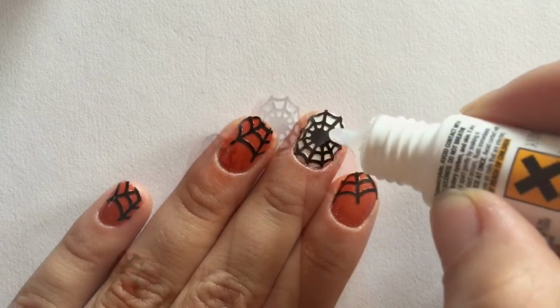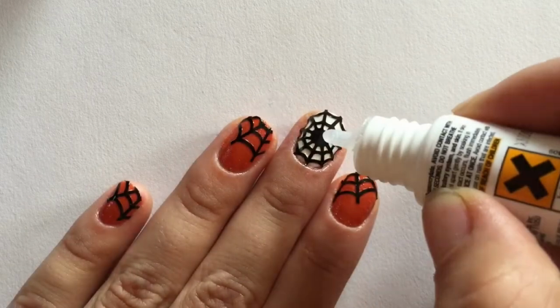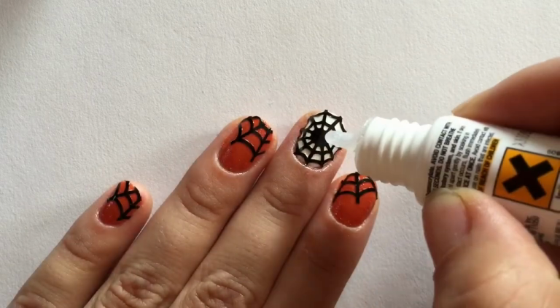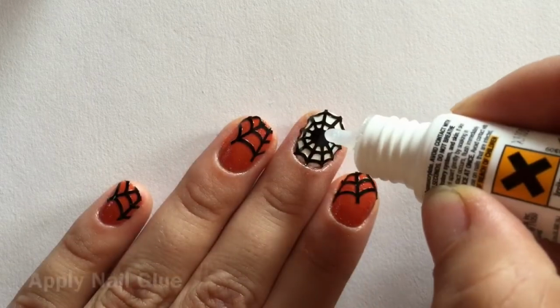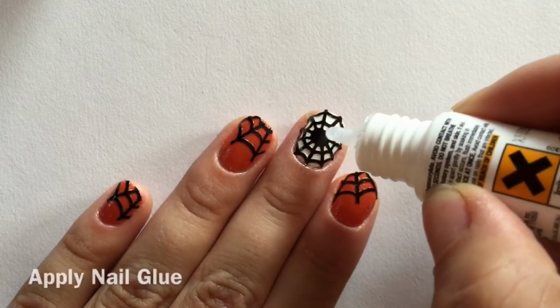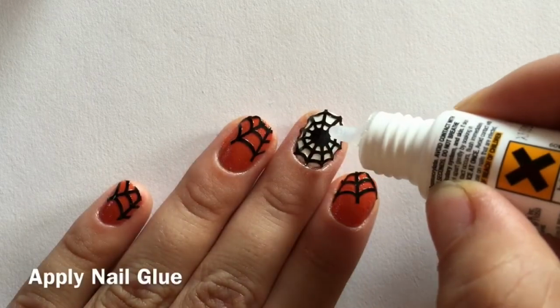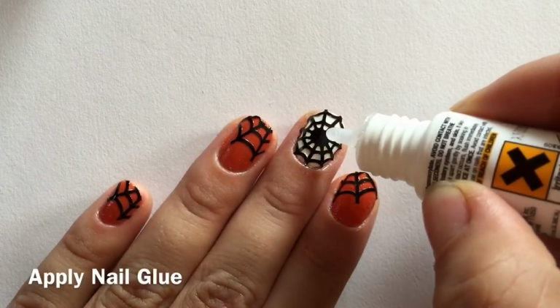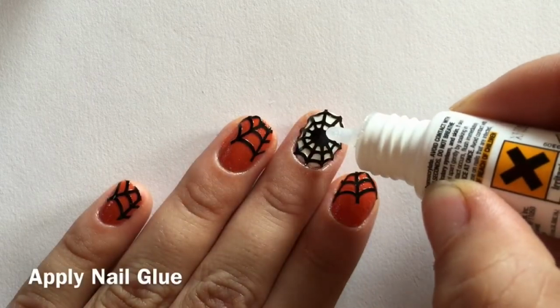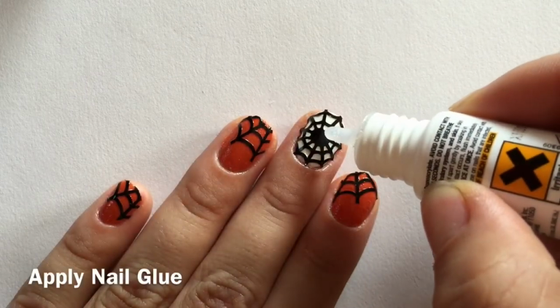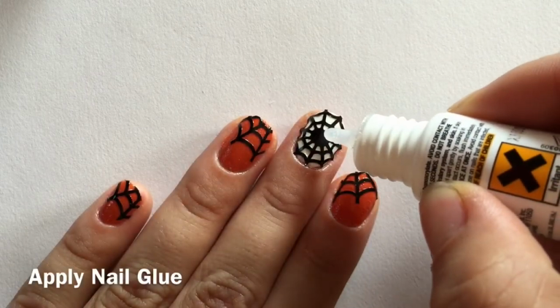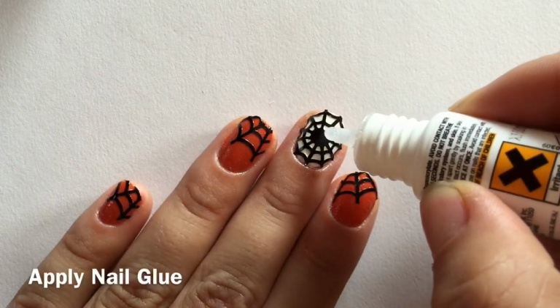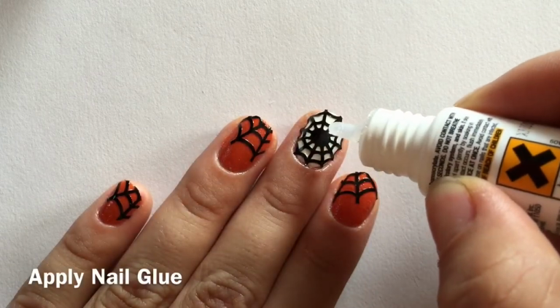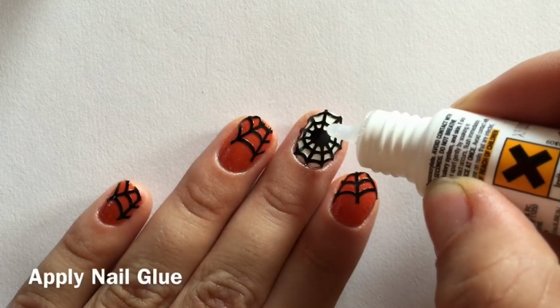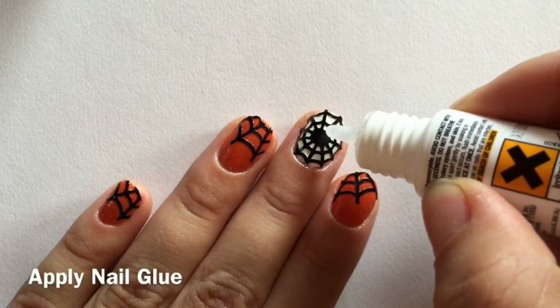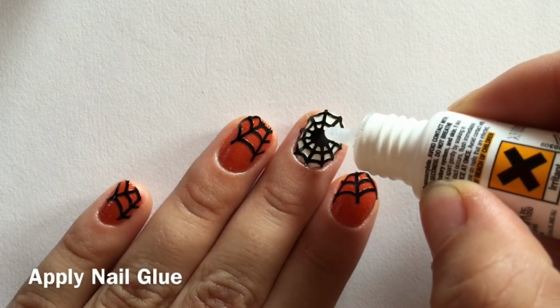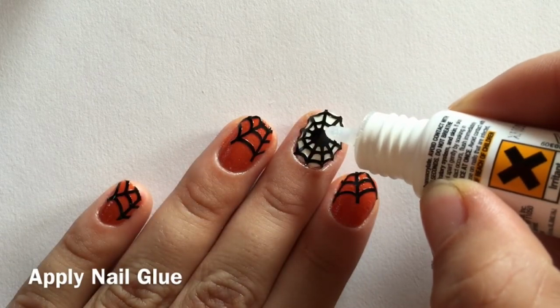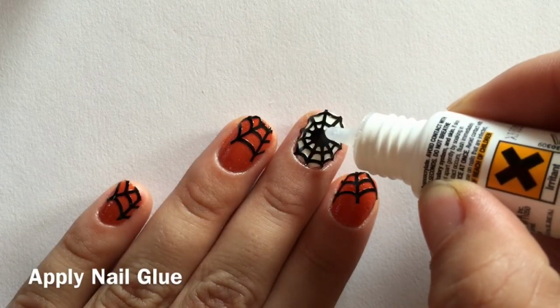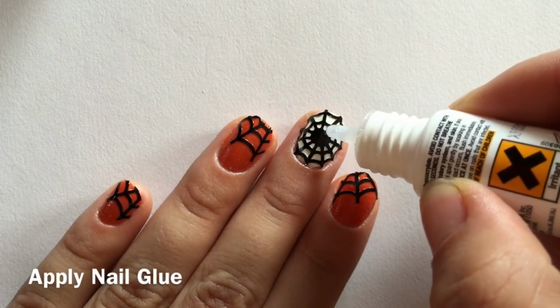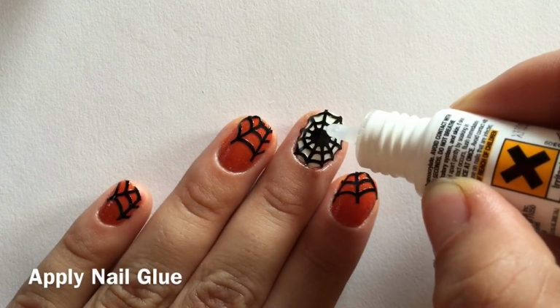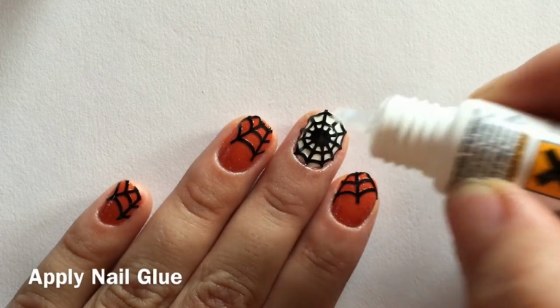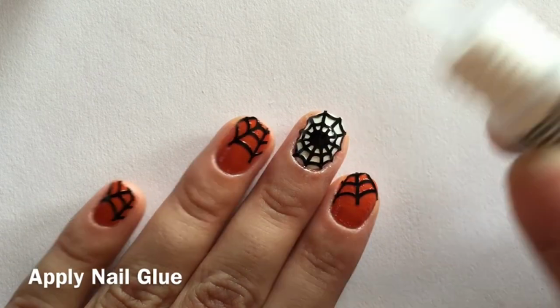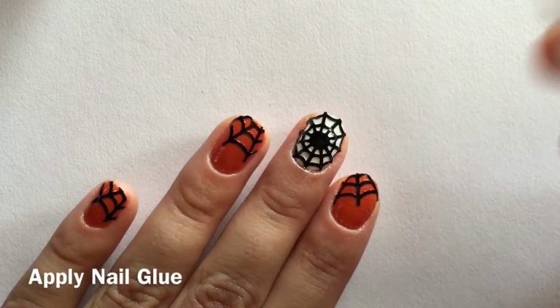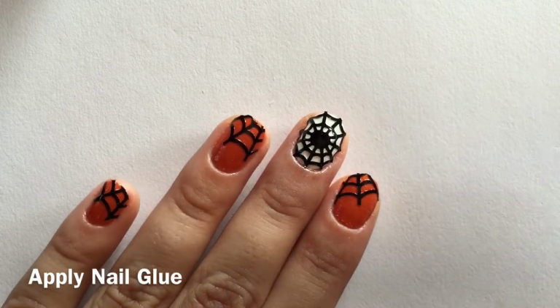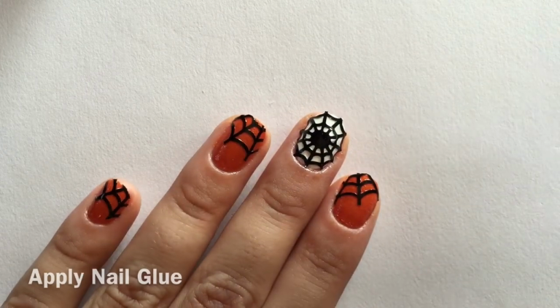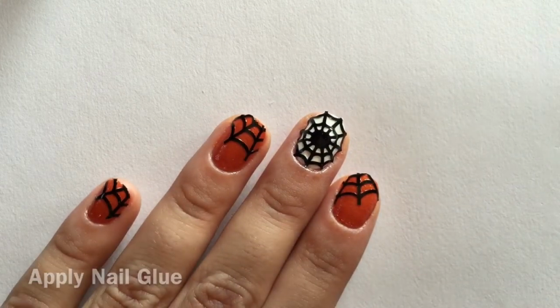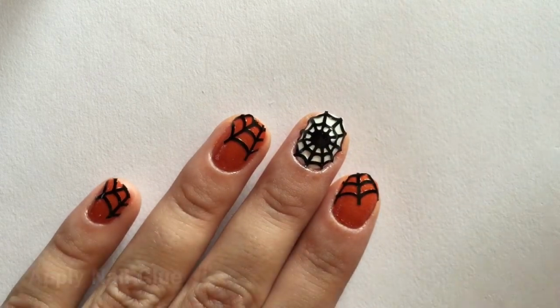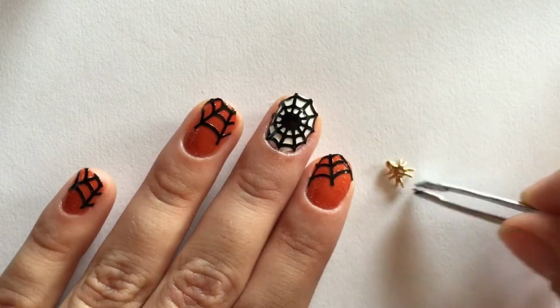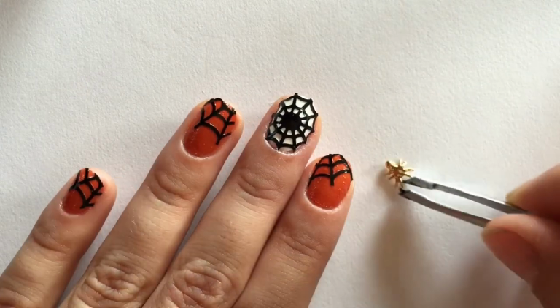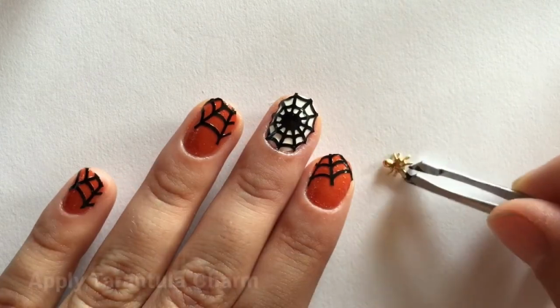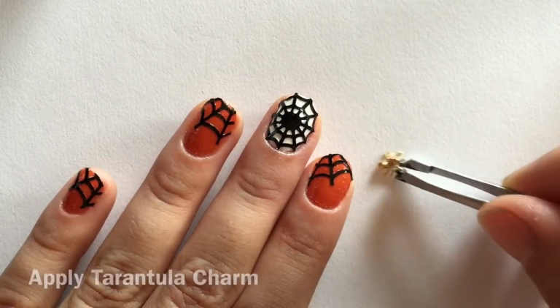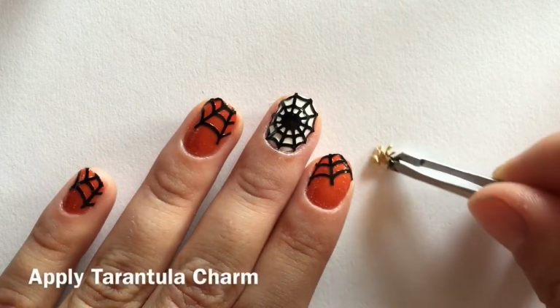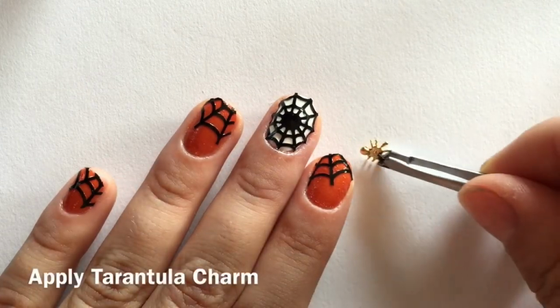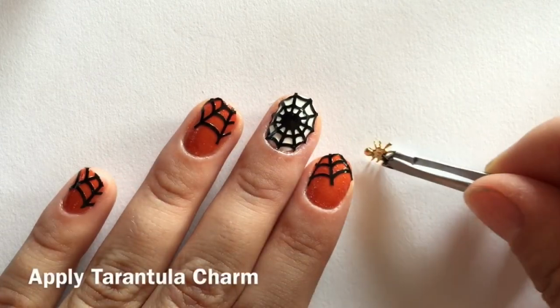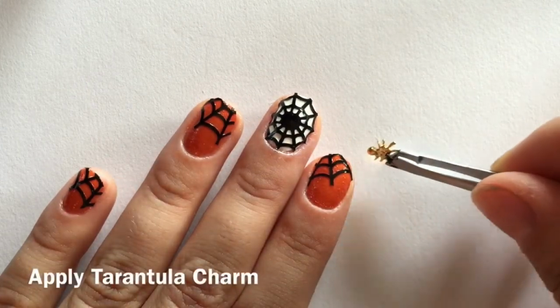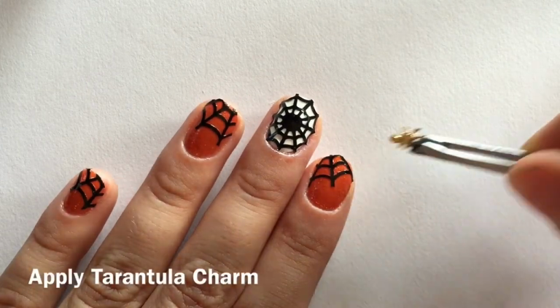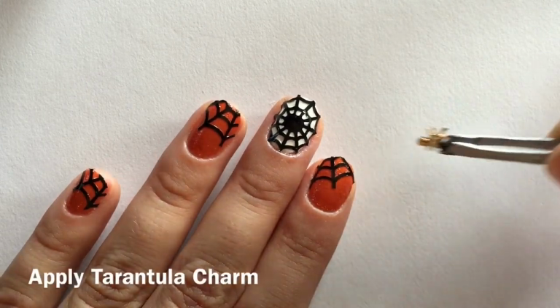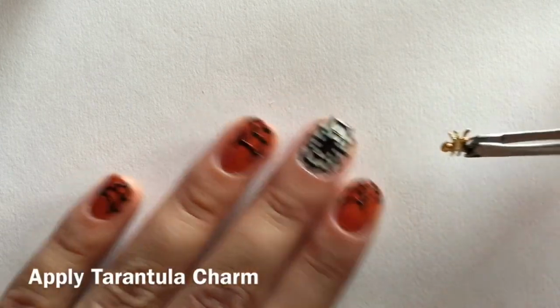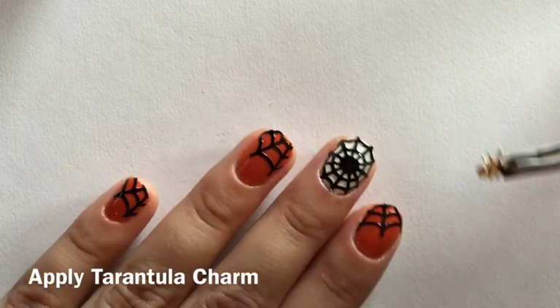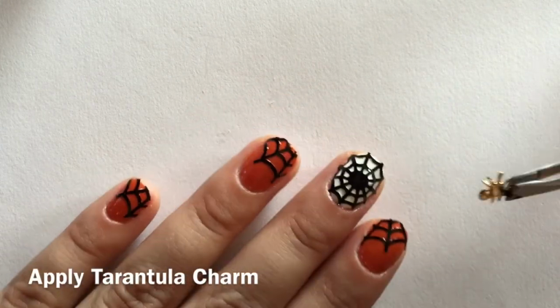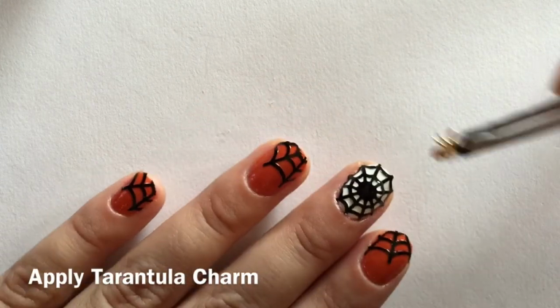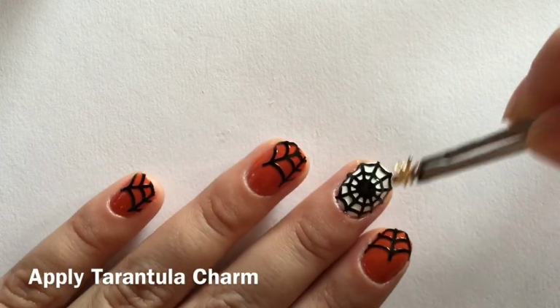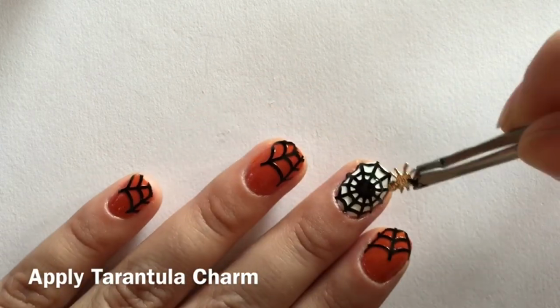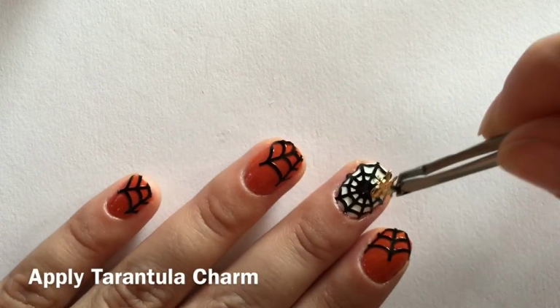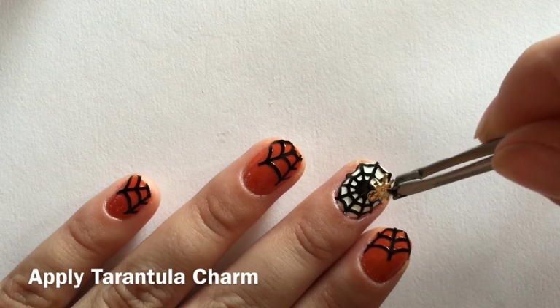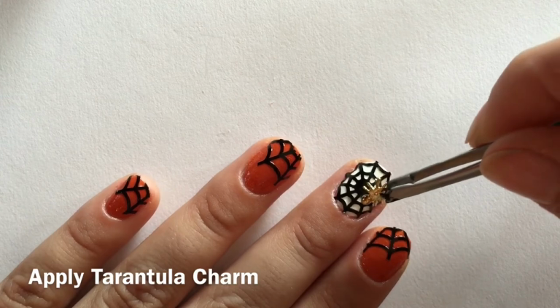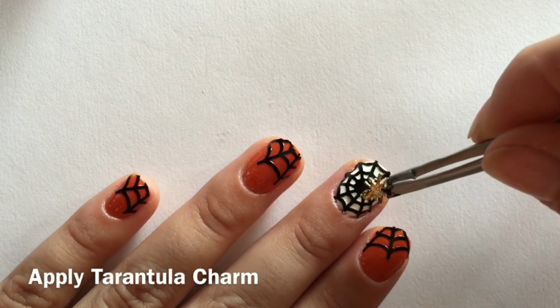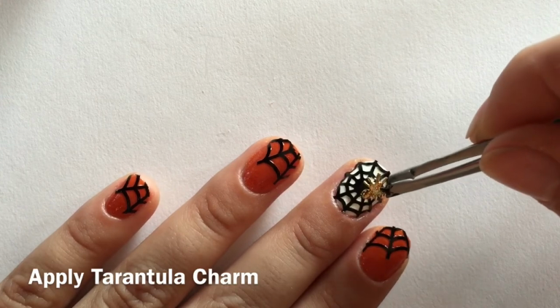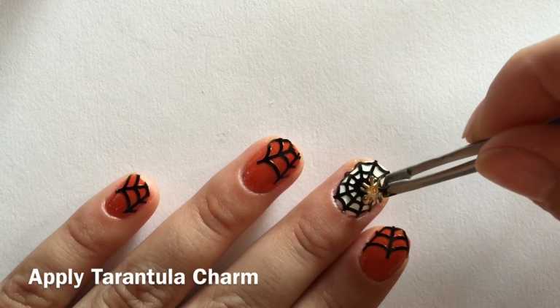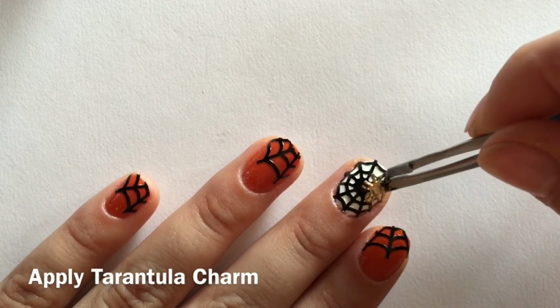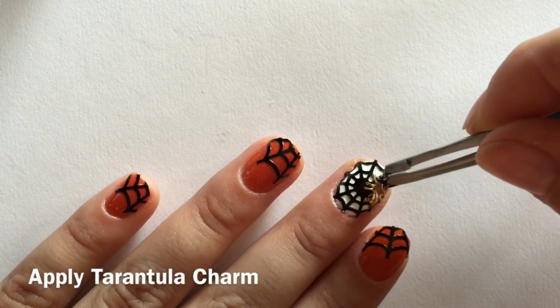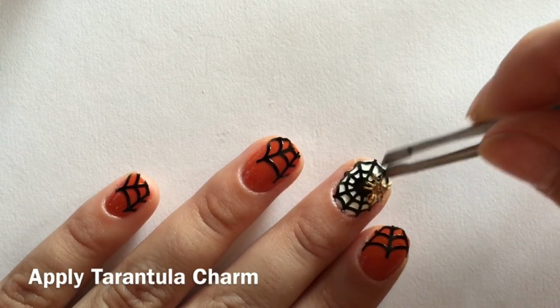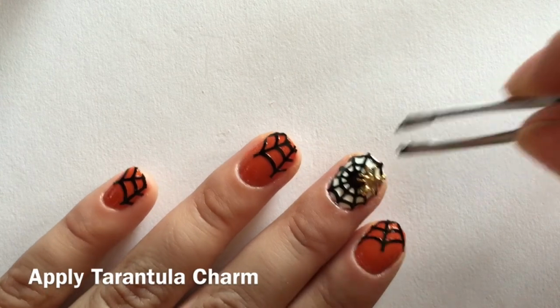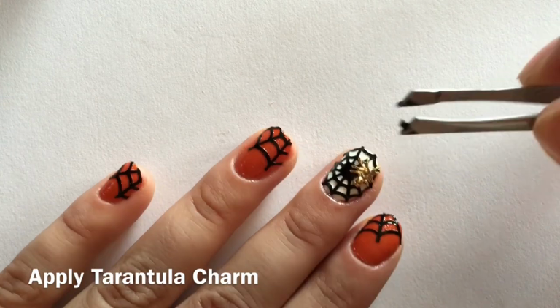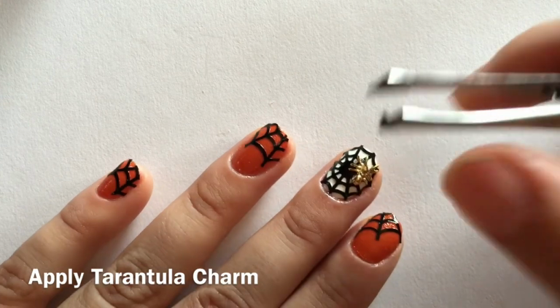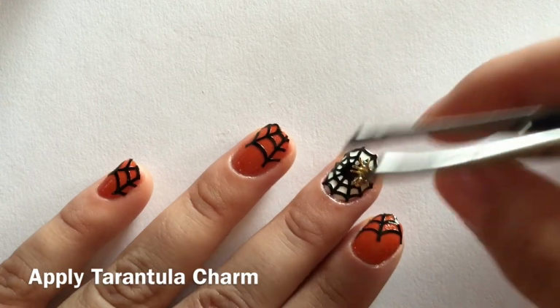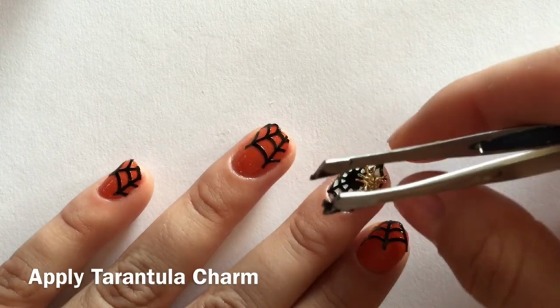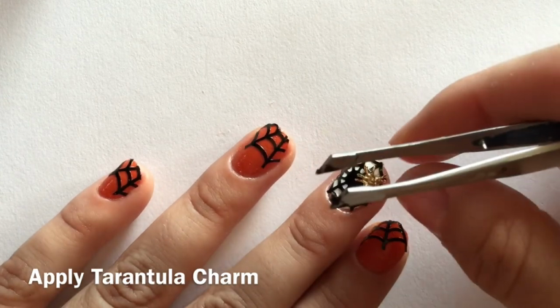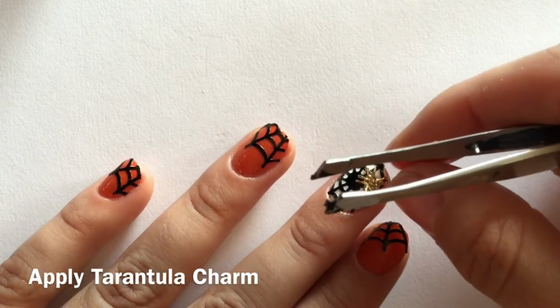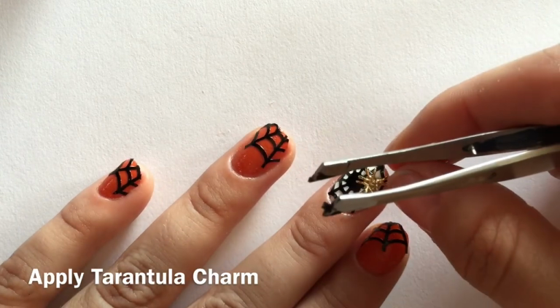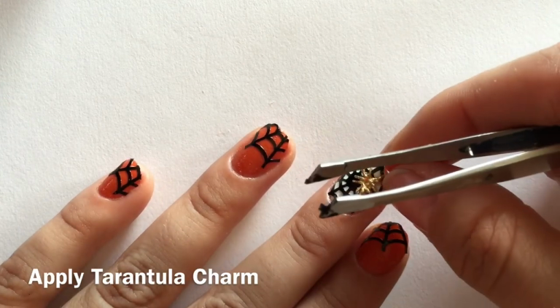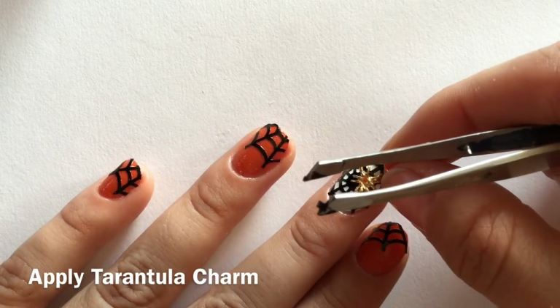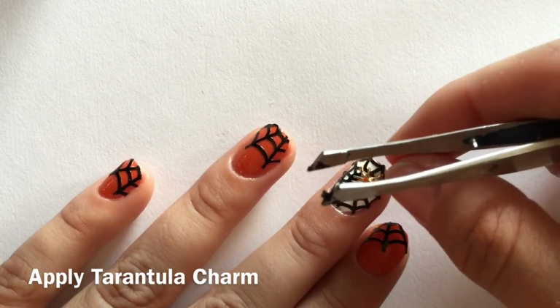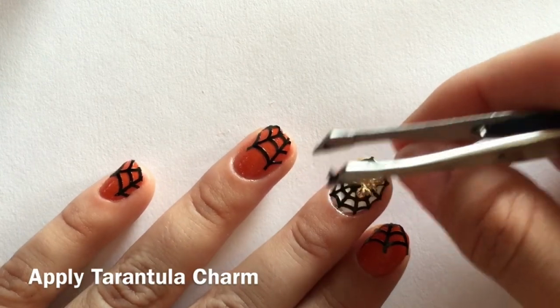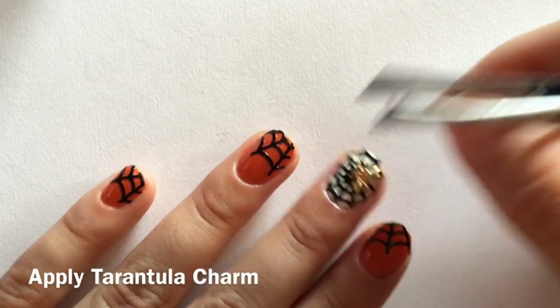To apply our charm, we will use nail glue and some tweezers to pick up our charm — or use your fingers.